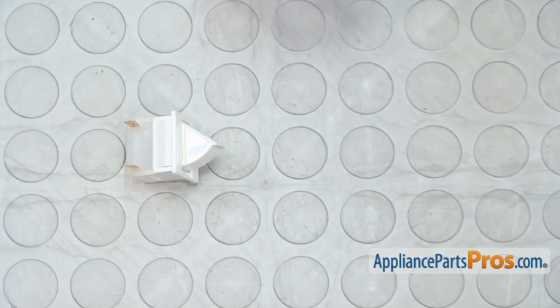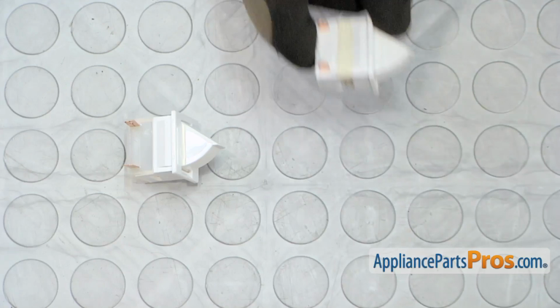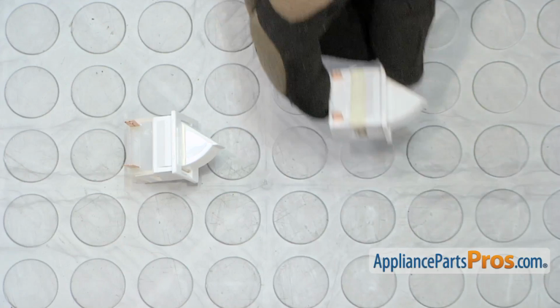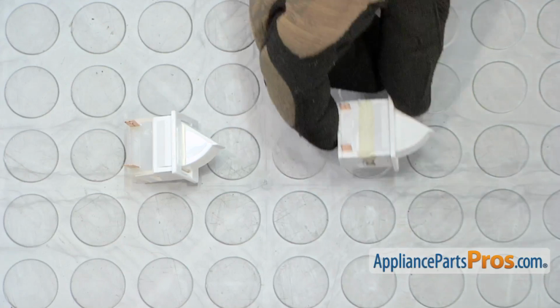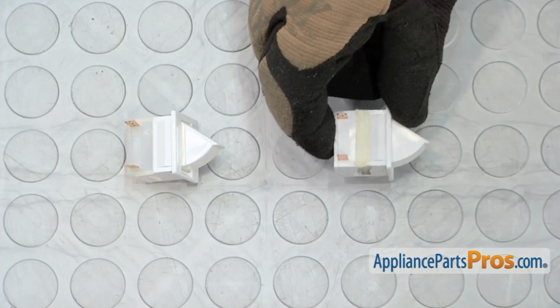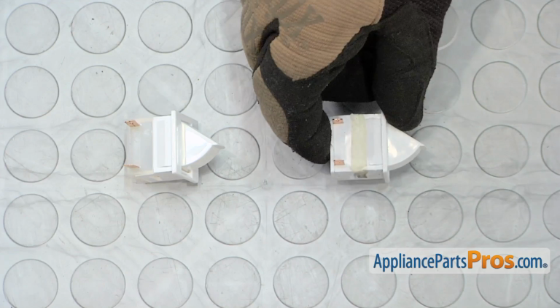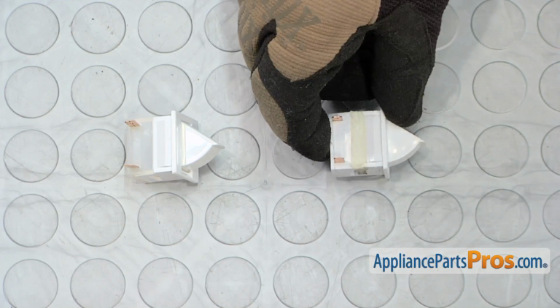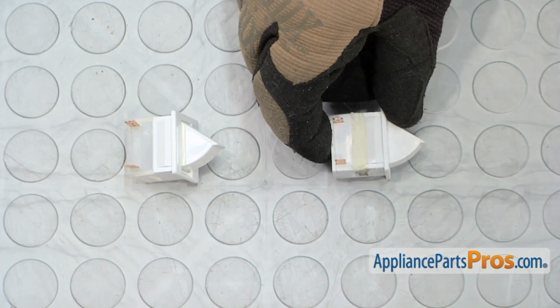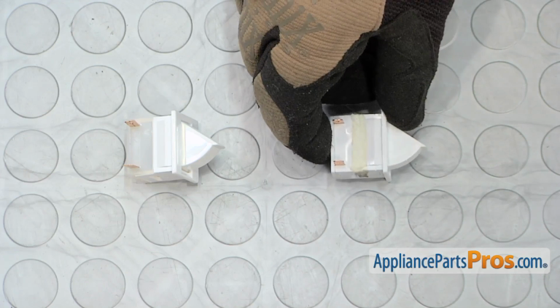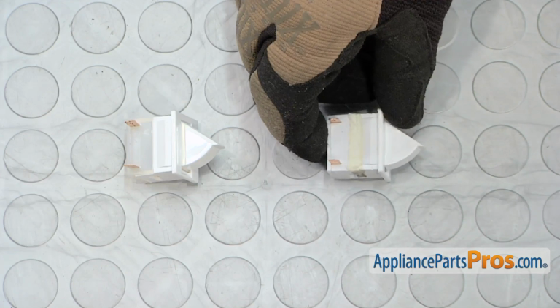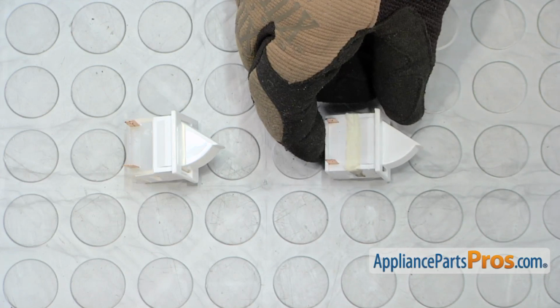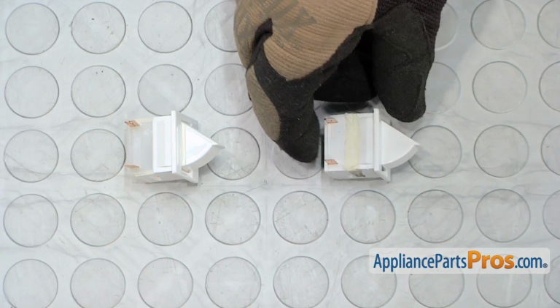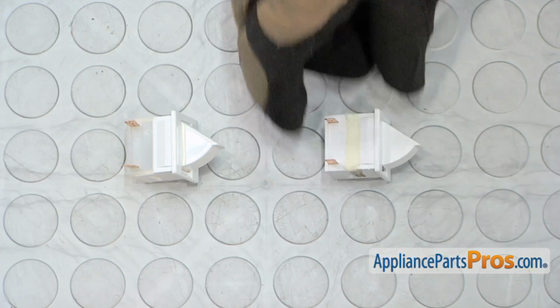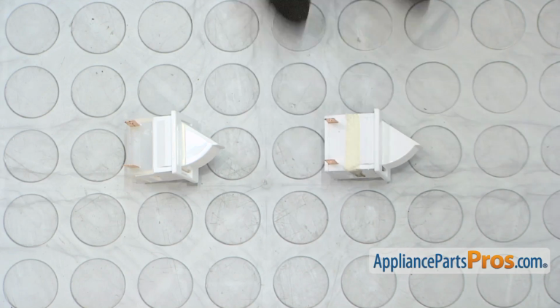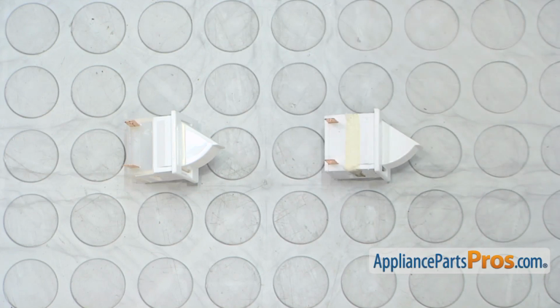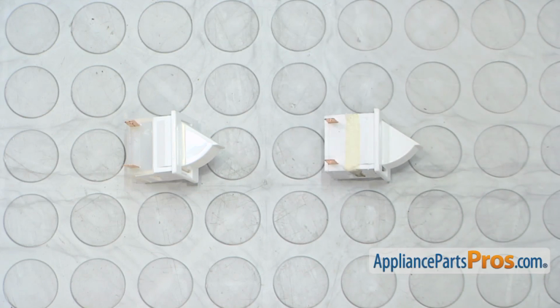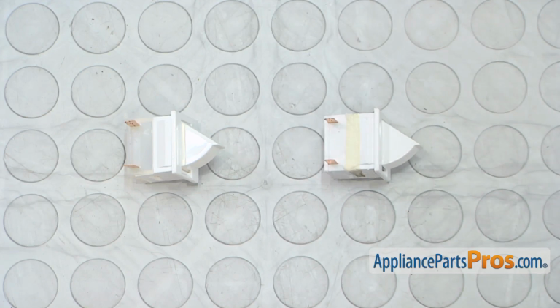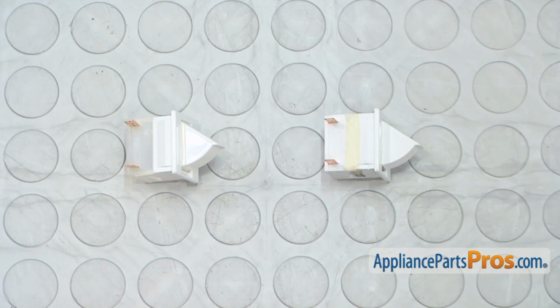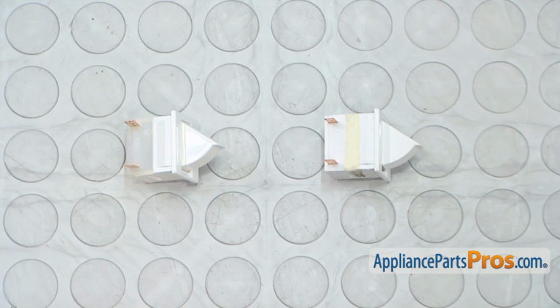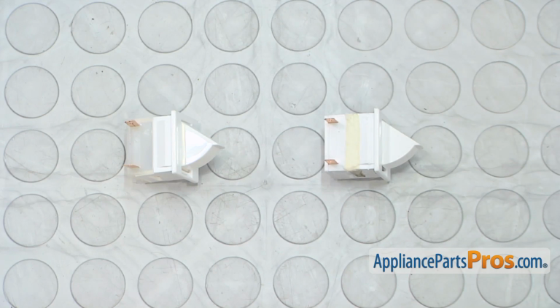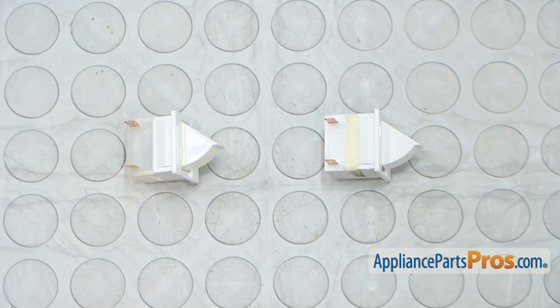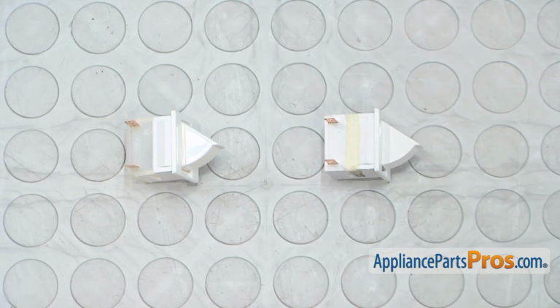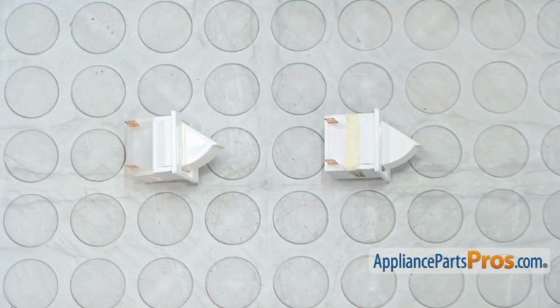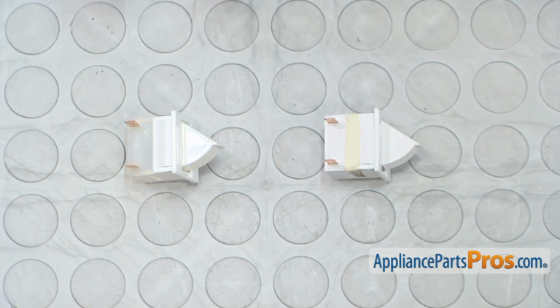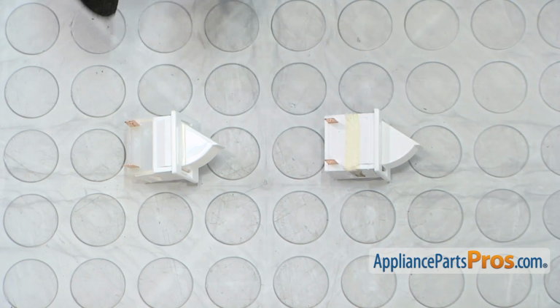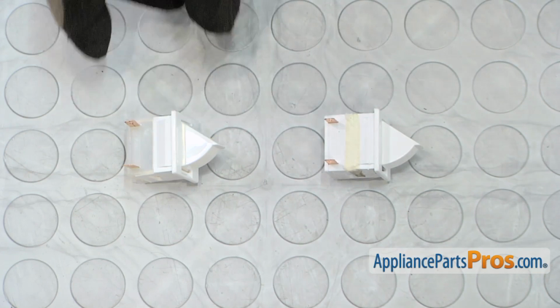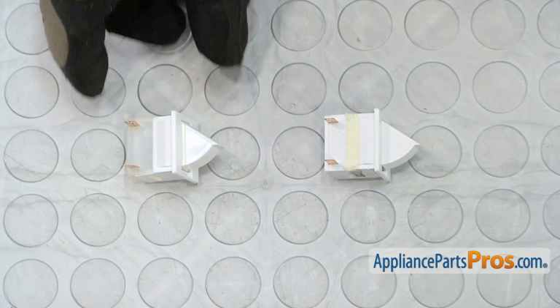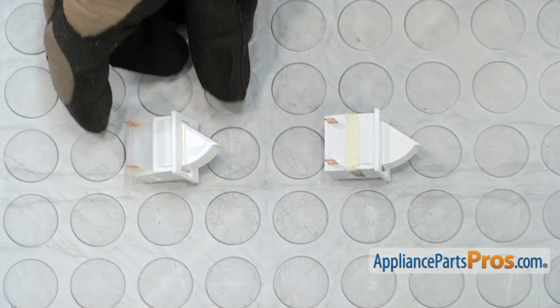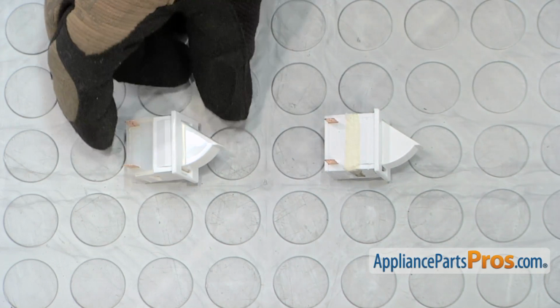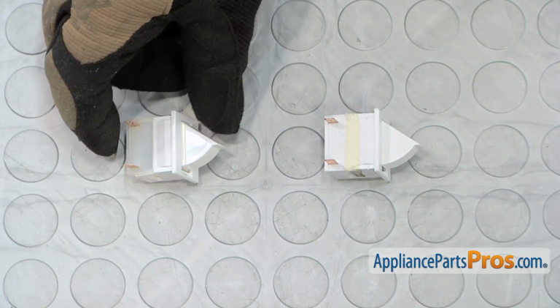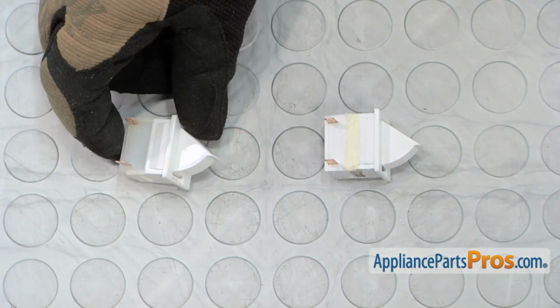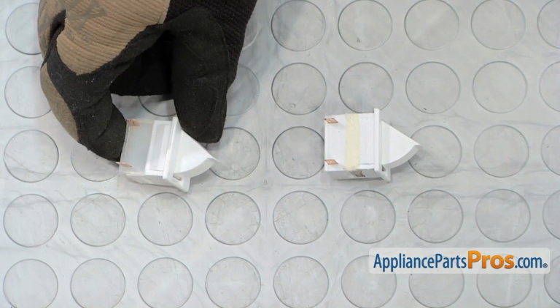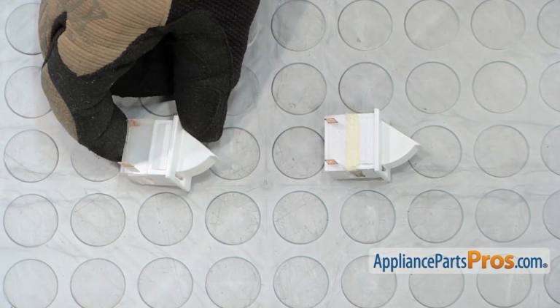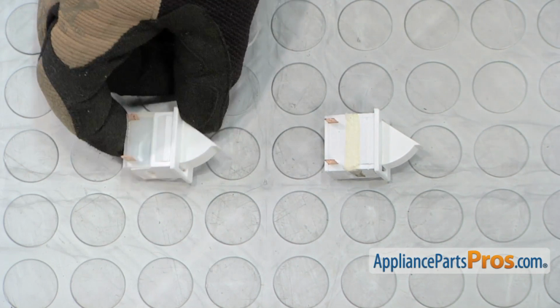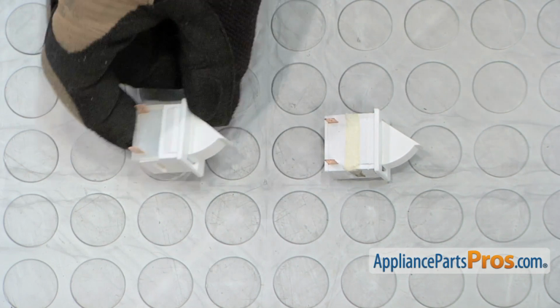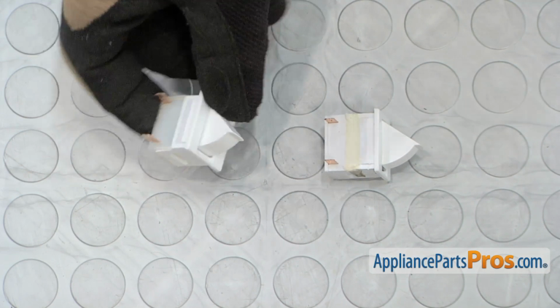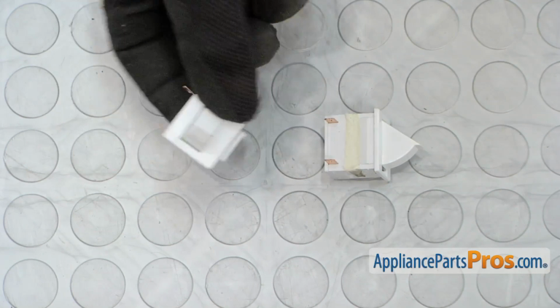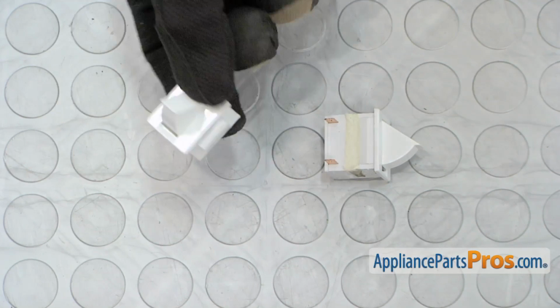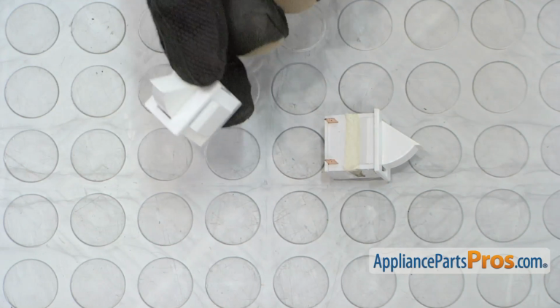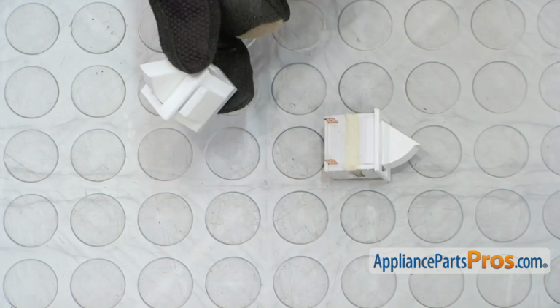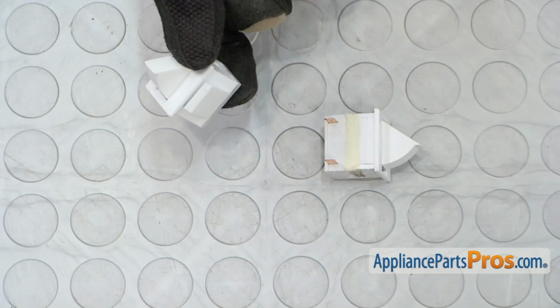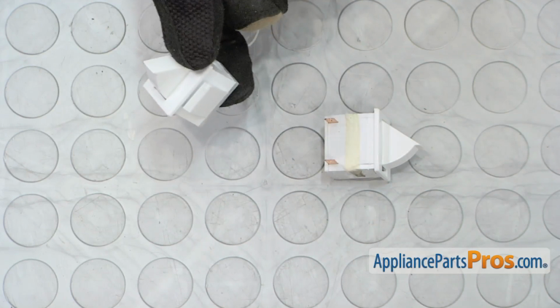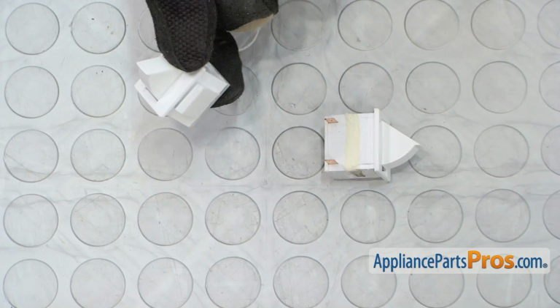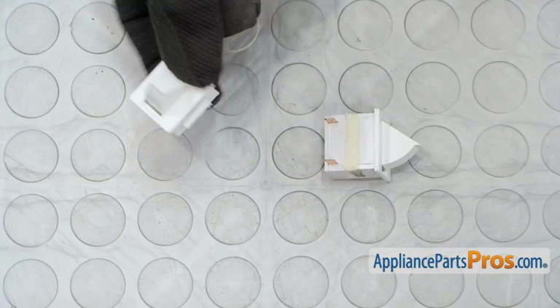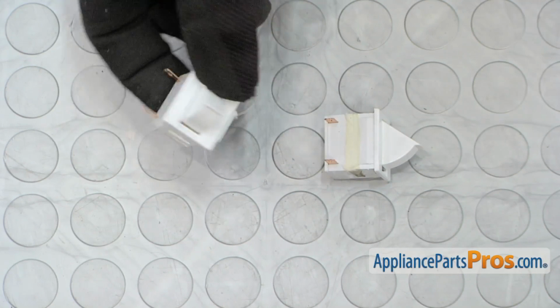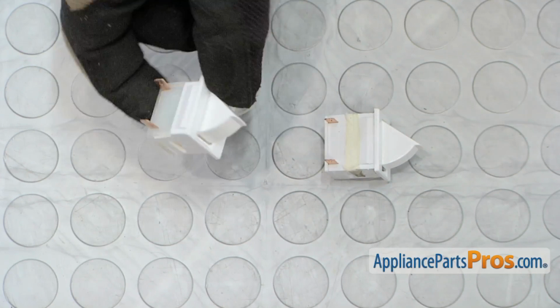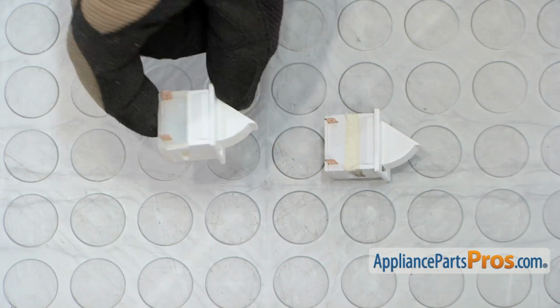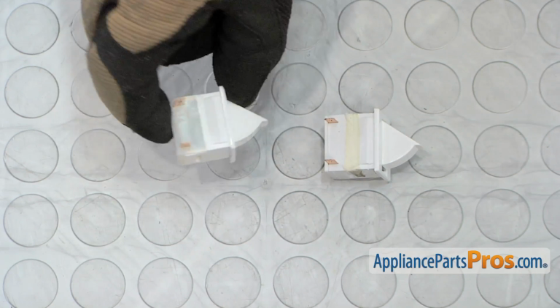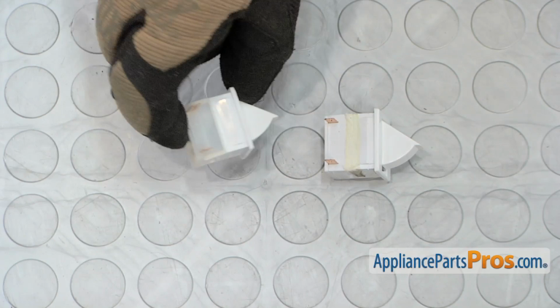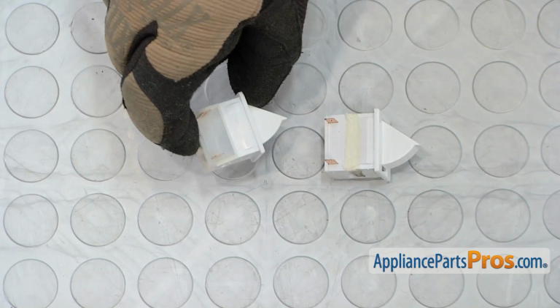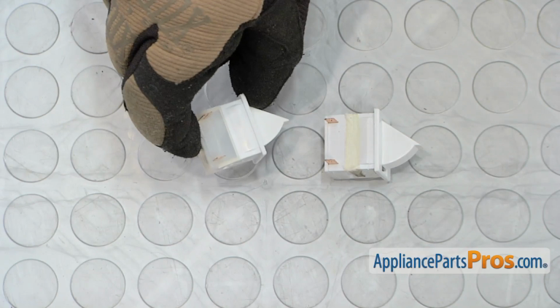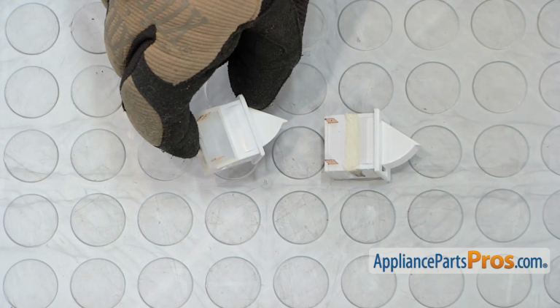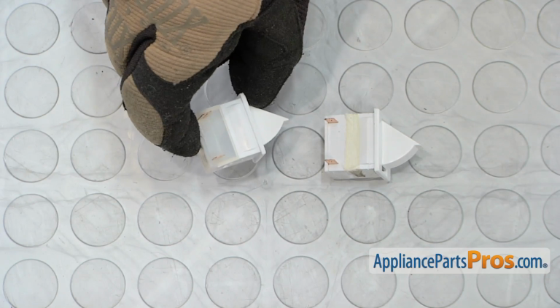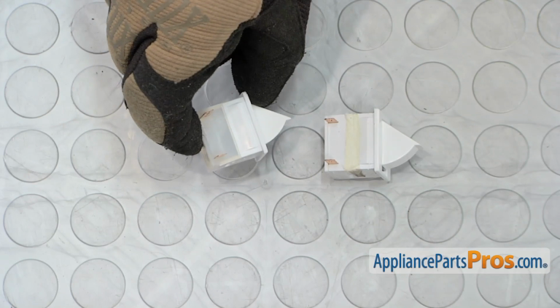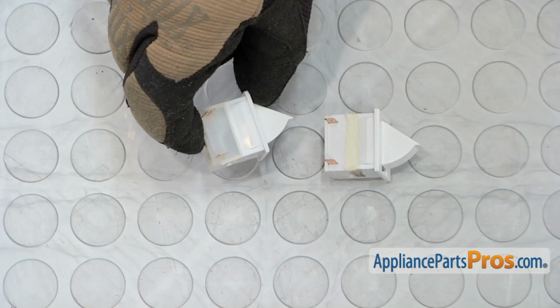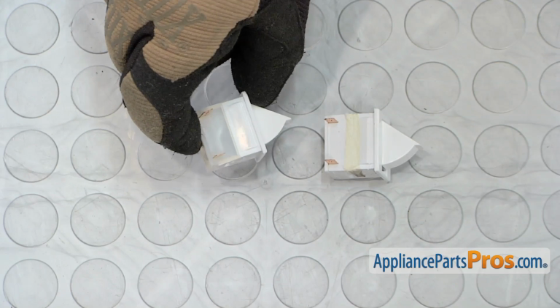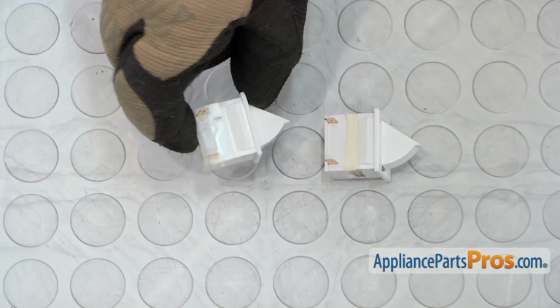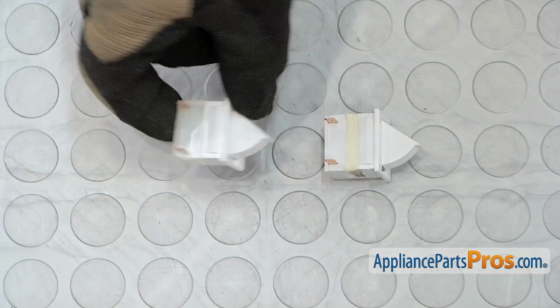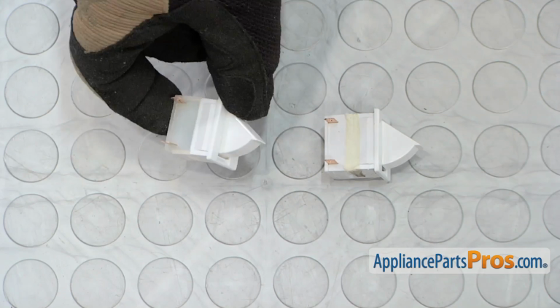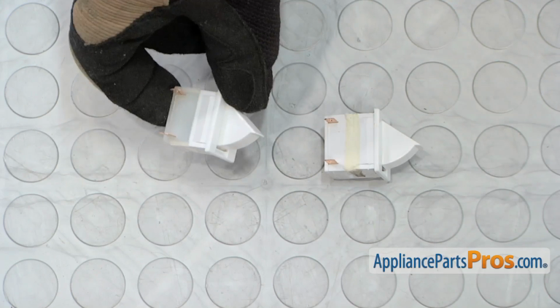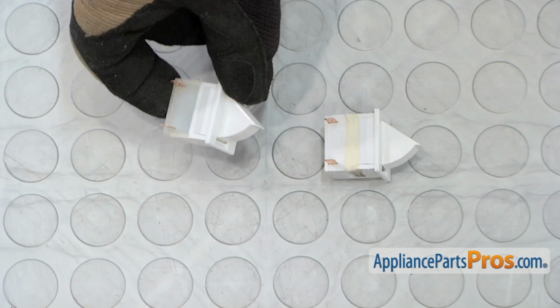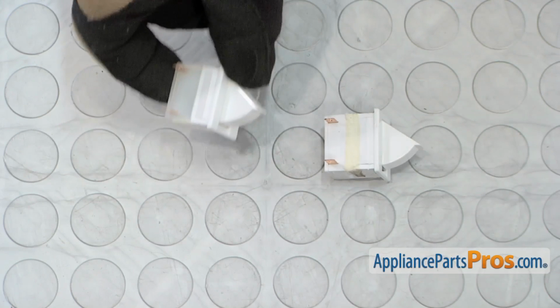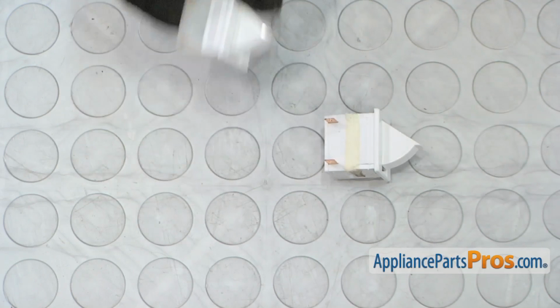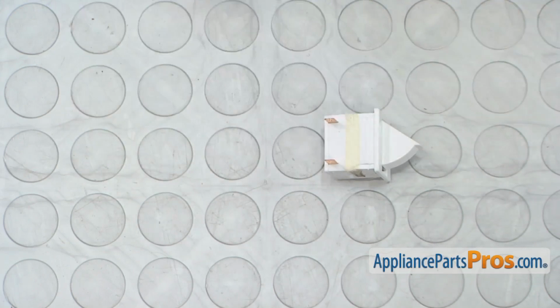Here's the old door switch next to the new one. If you already have the new part, great. If not, you can get it from AppliancePartsPros.com.